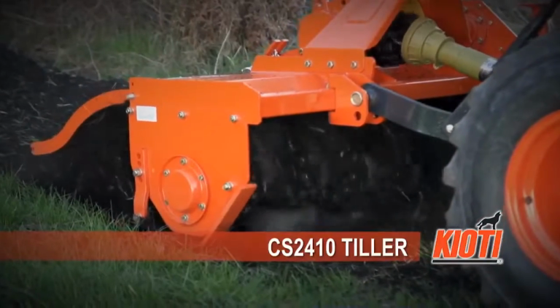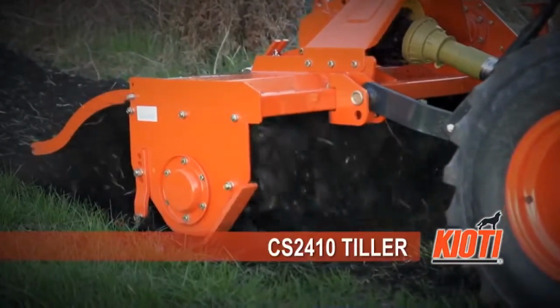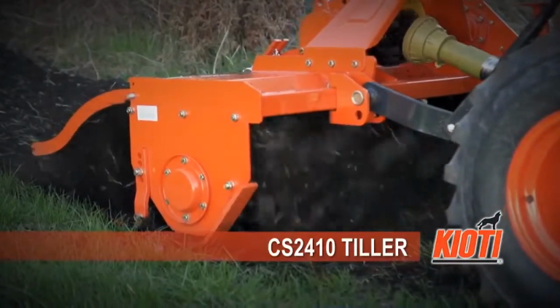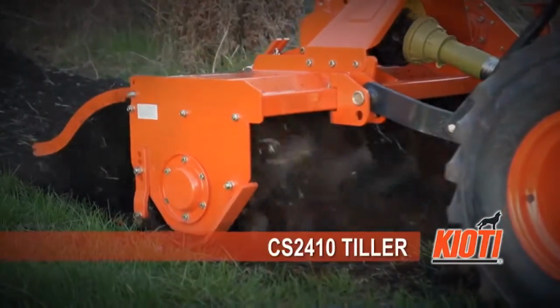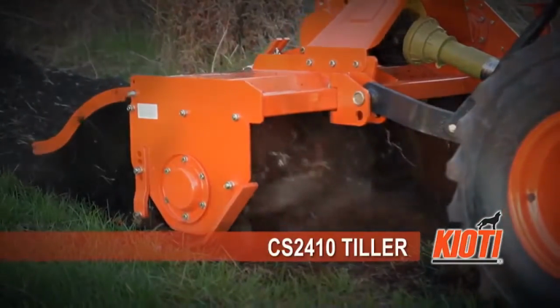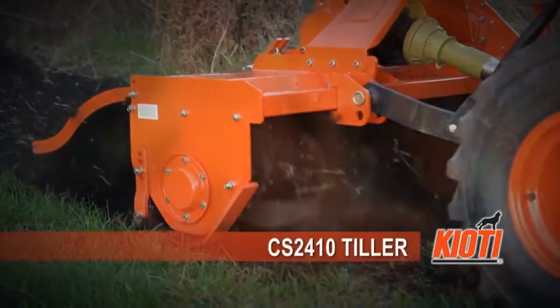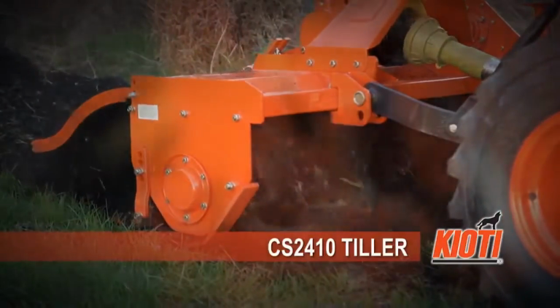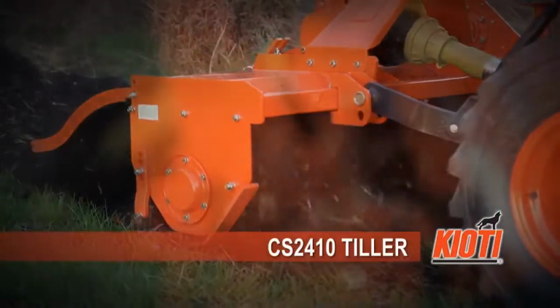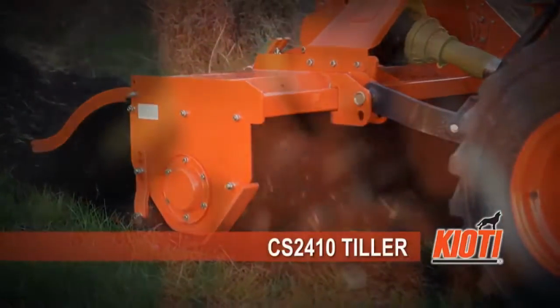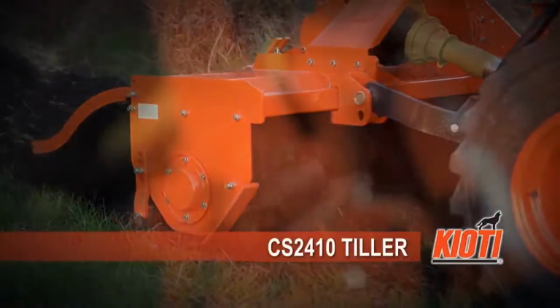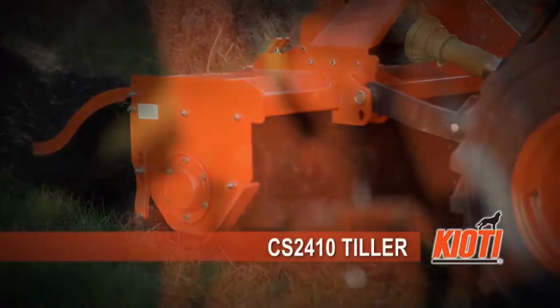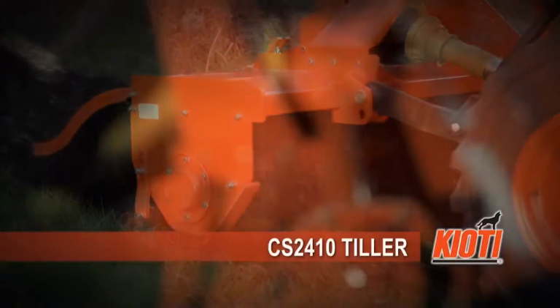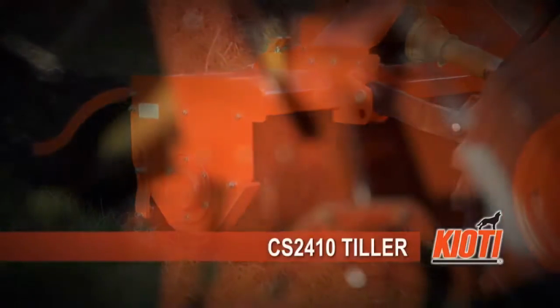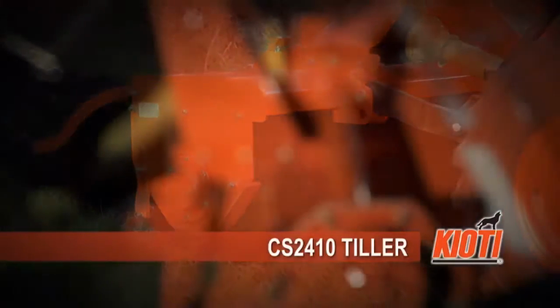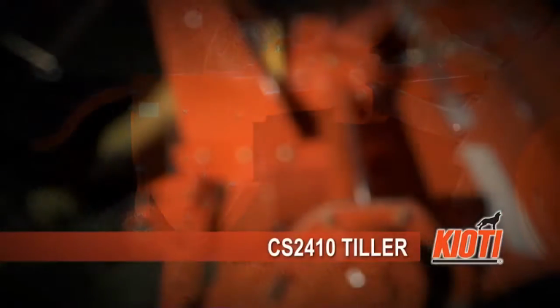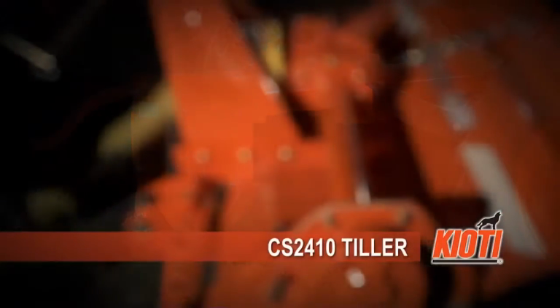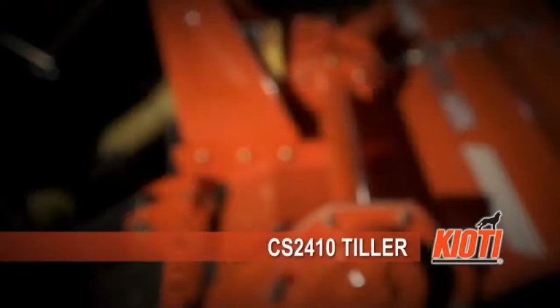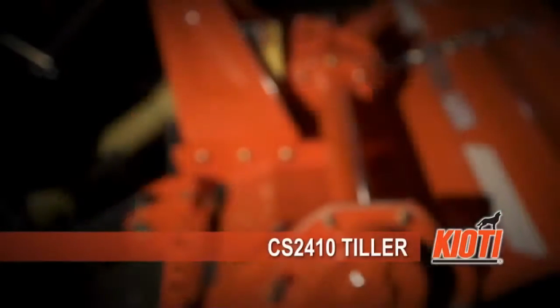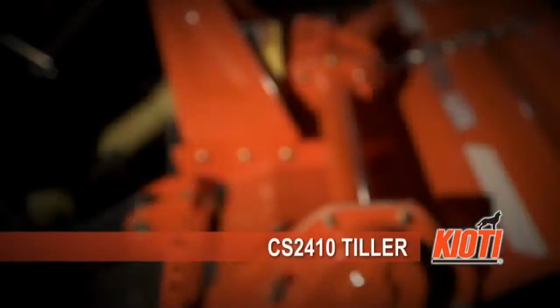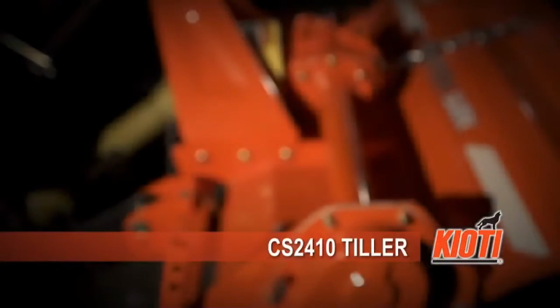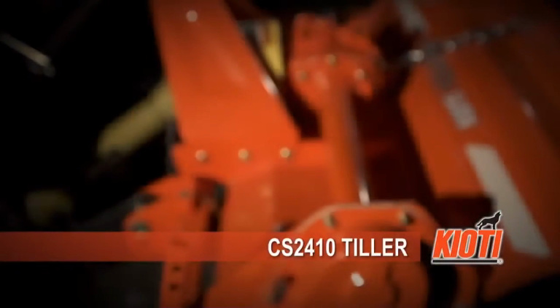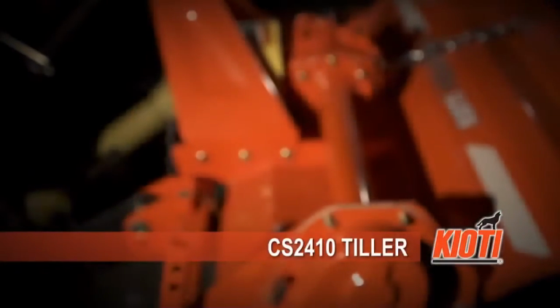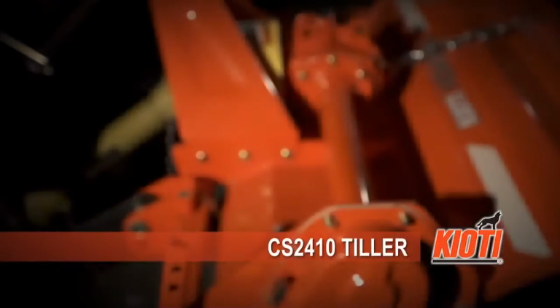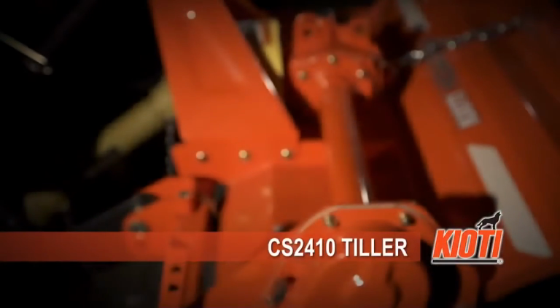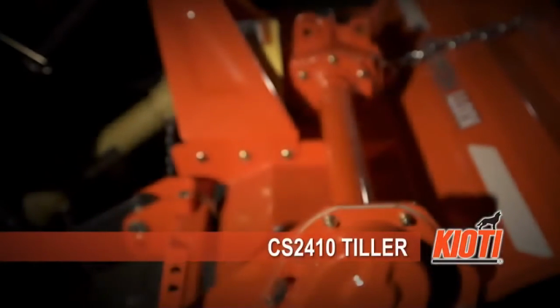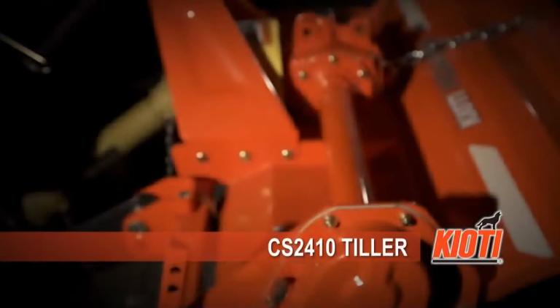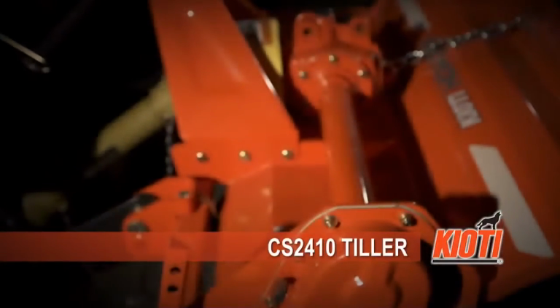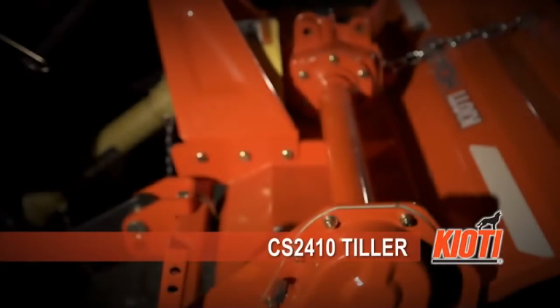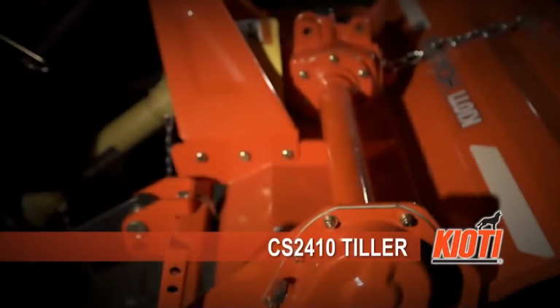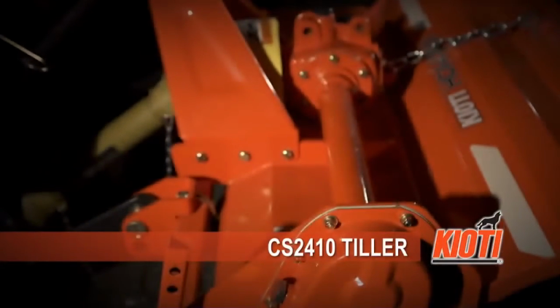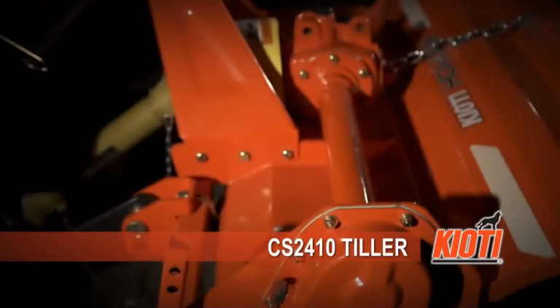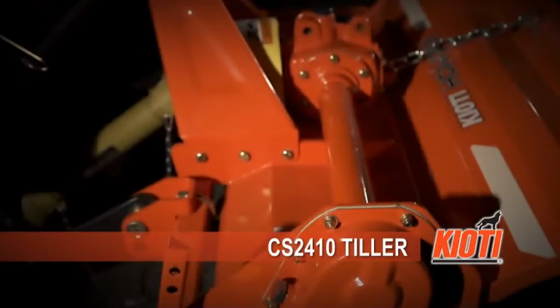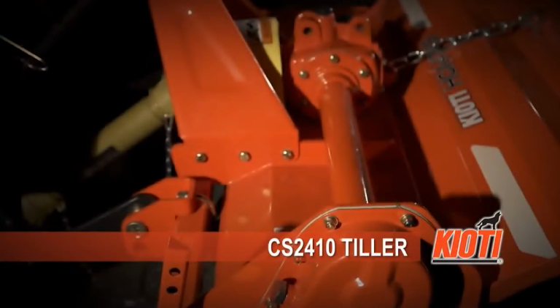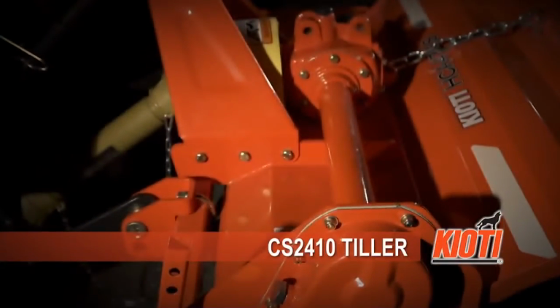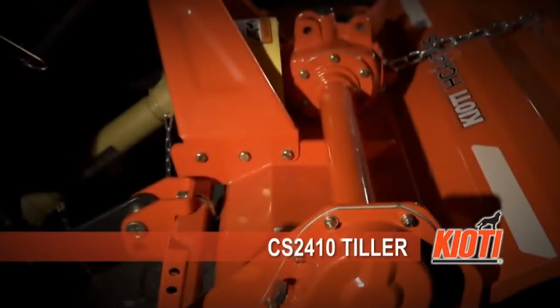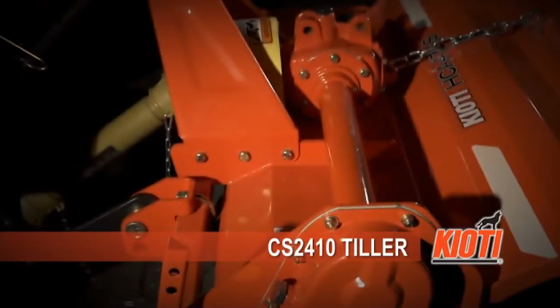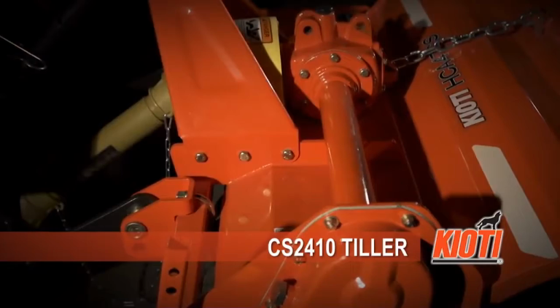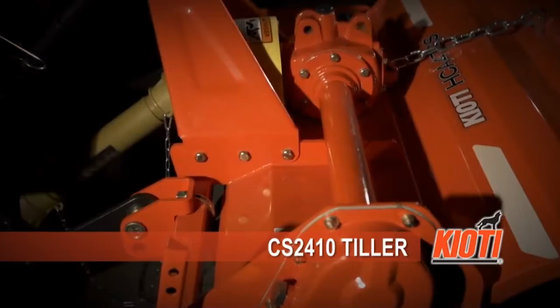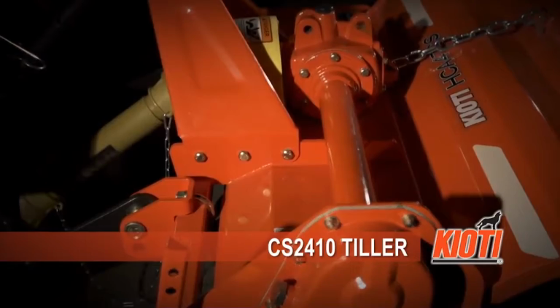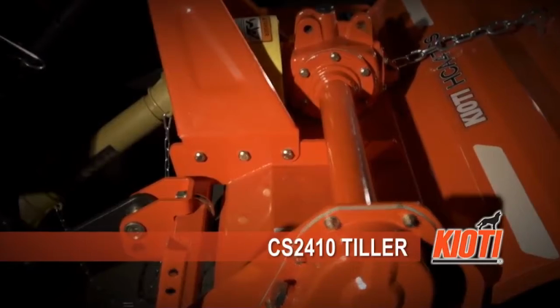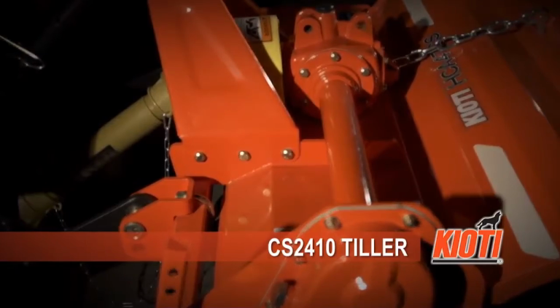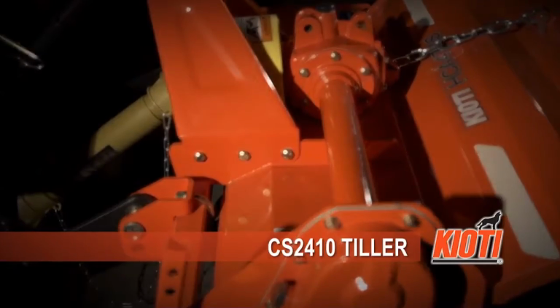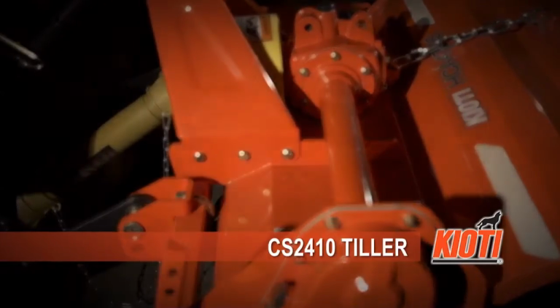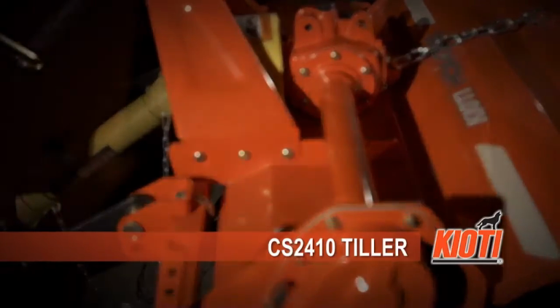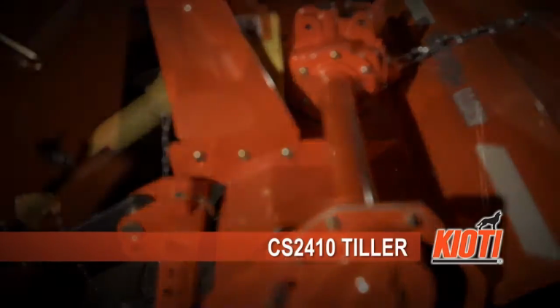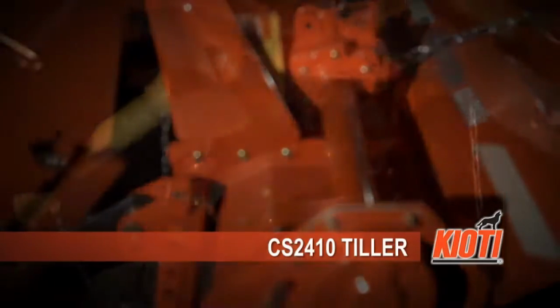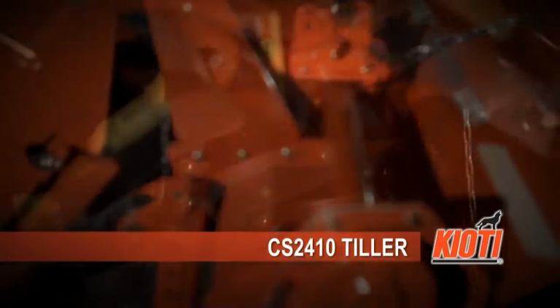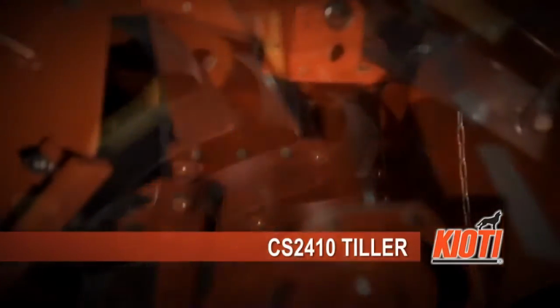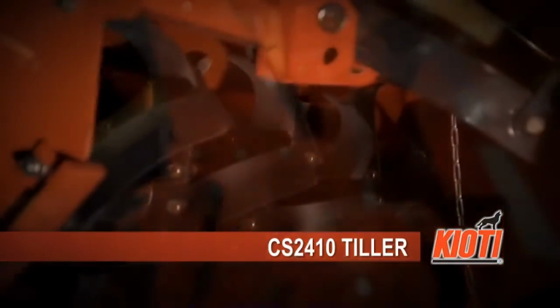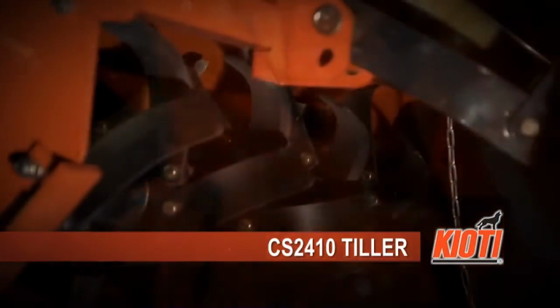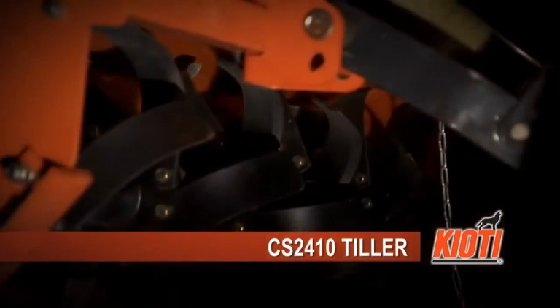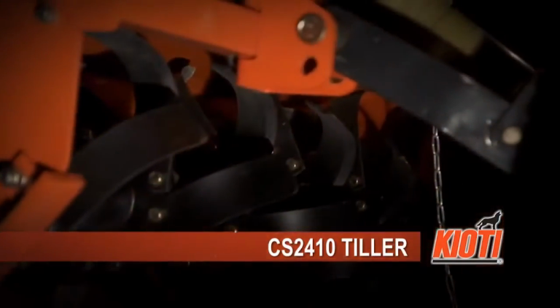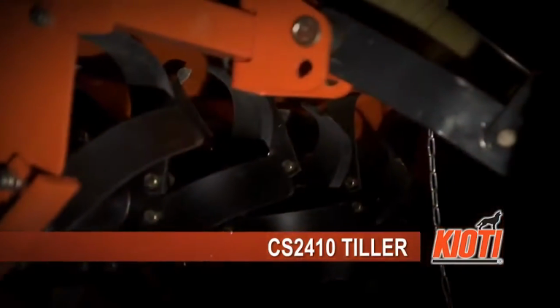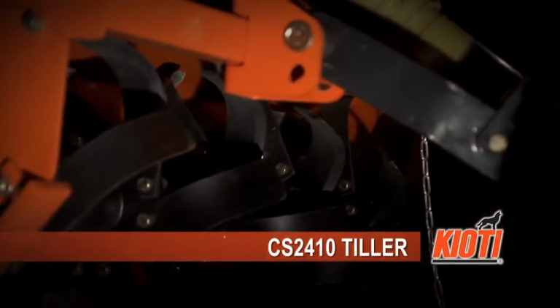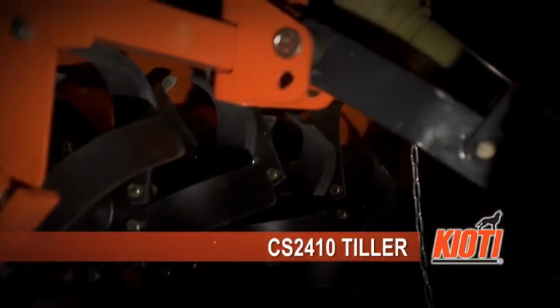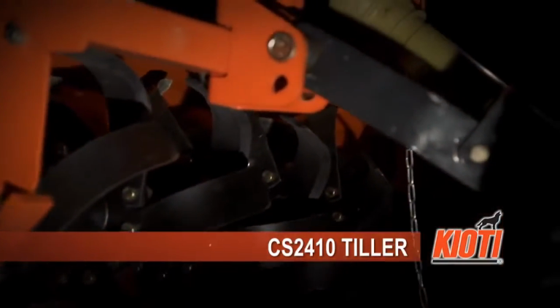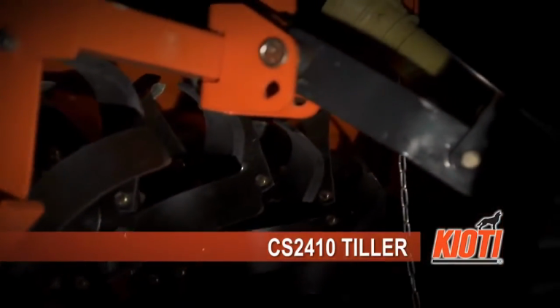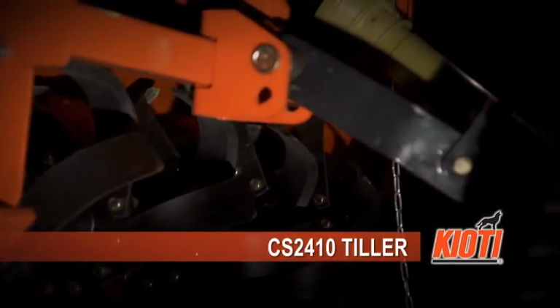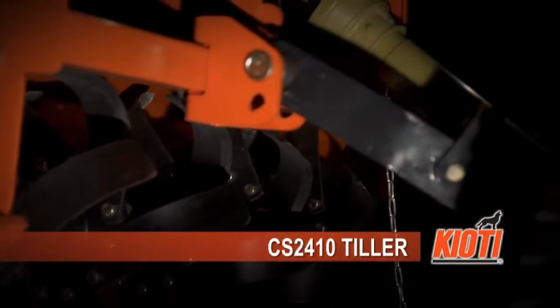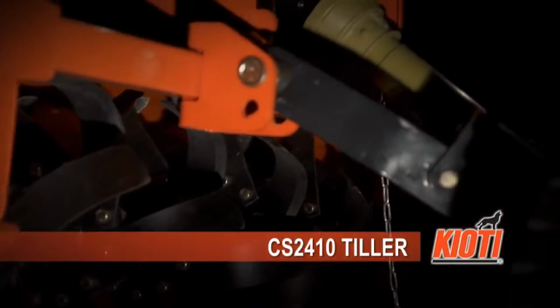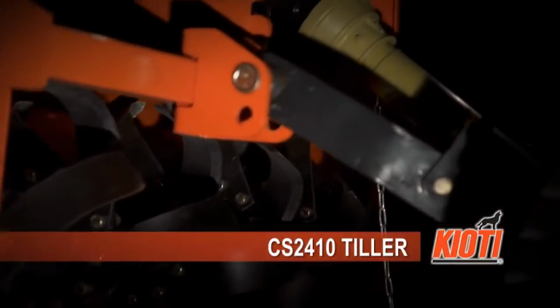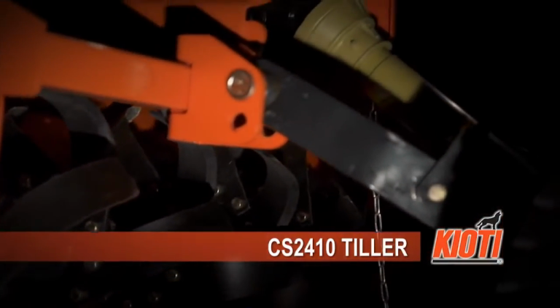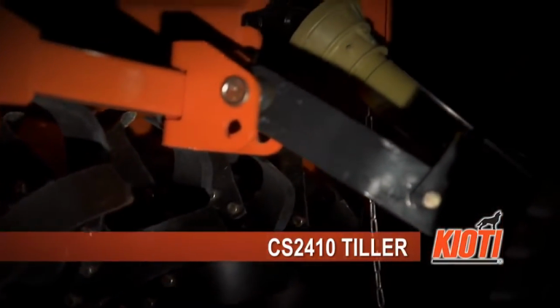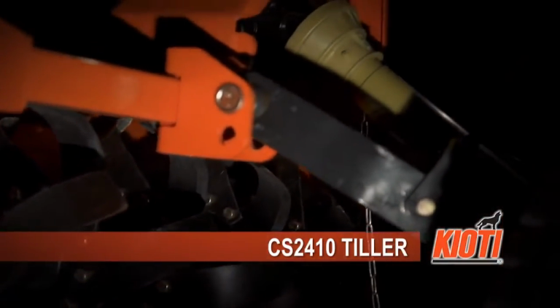Coyote tillers are available with rotor support, heavy-duty castings, double-lip seal bearings, and adjustable clevis-type lower hitch blocks.